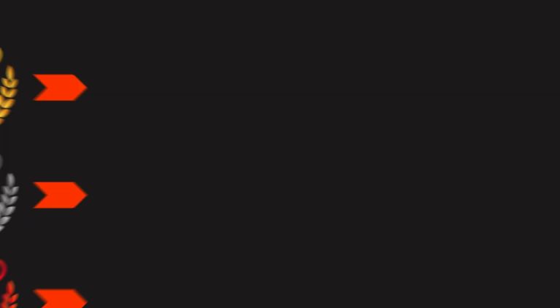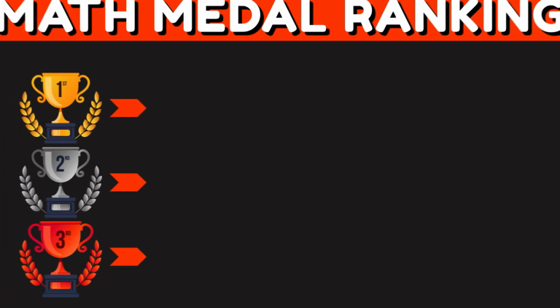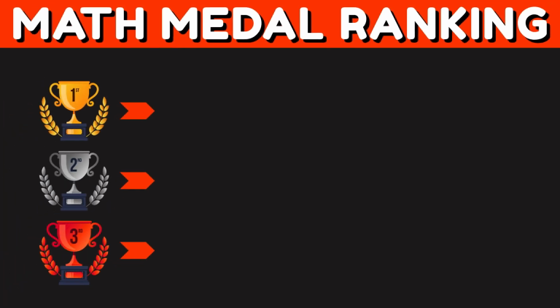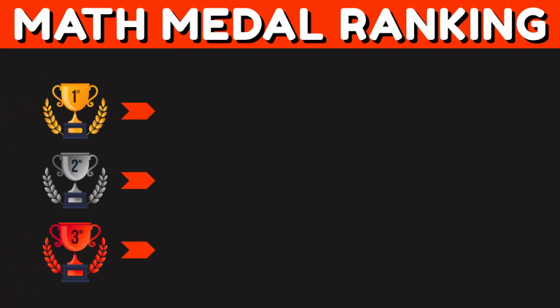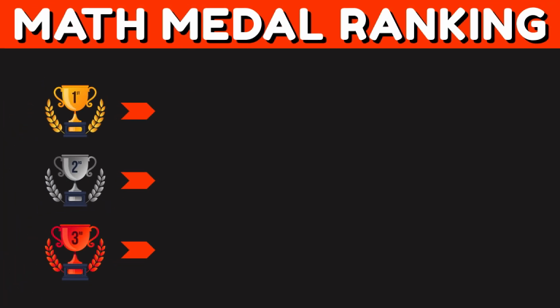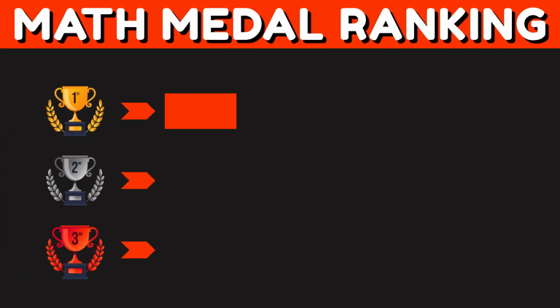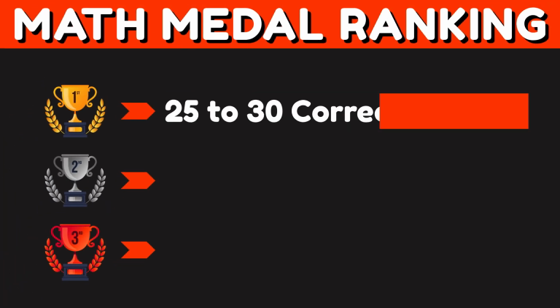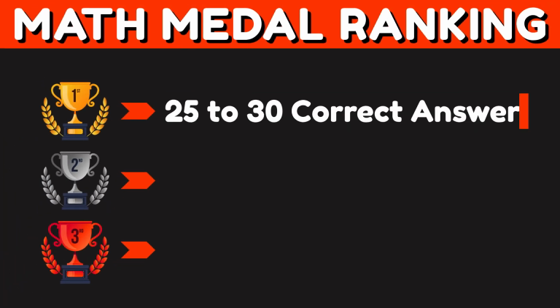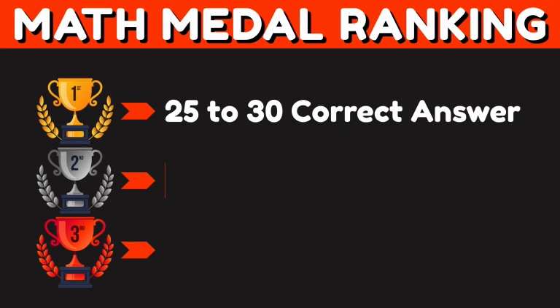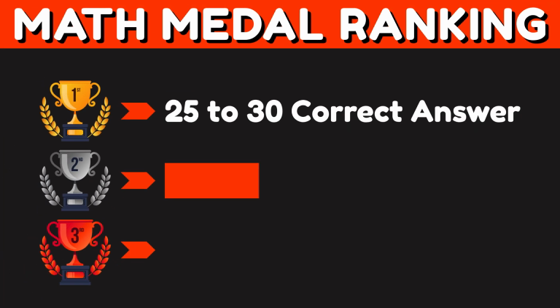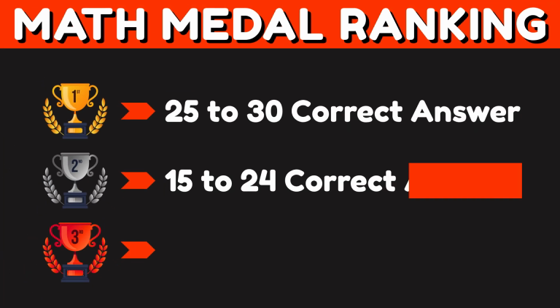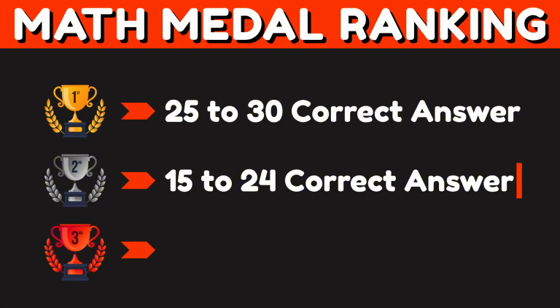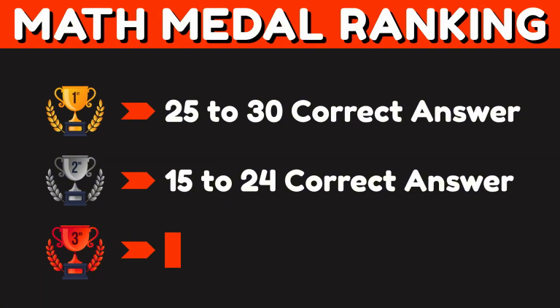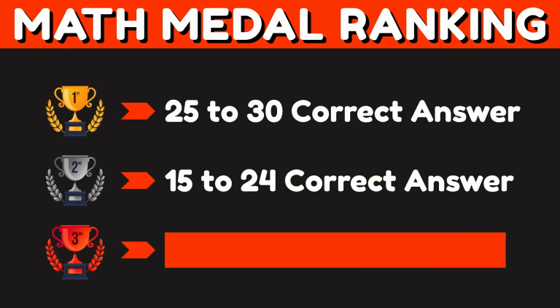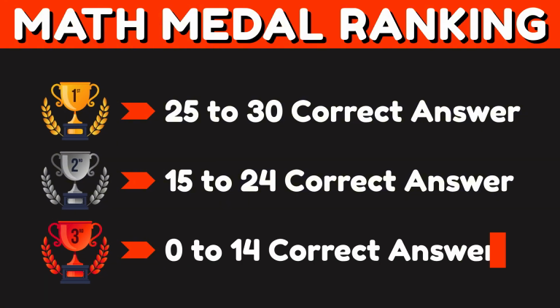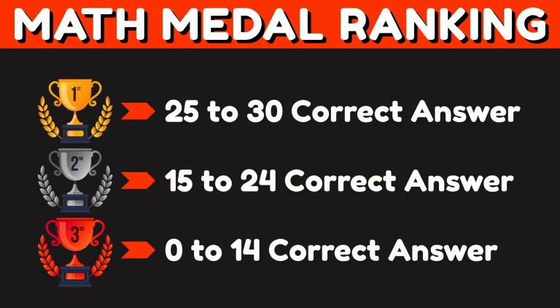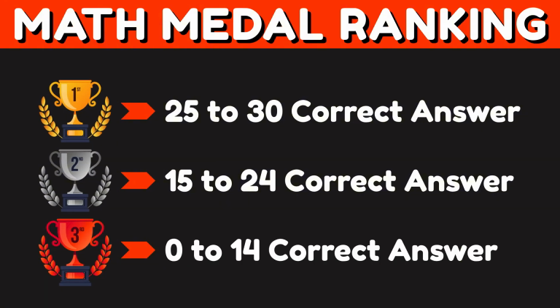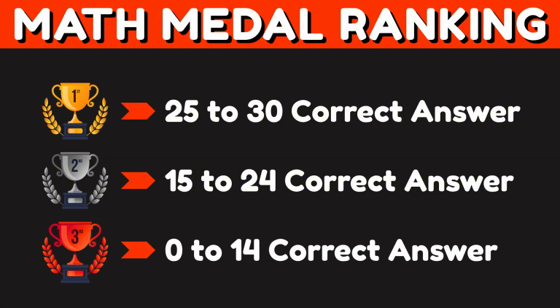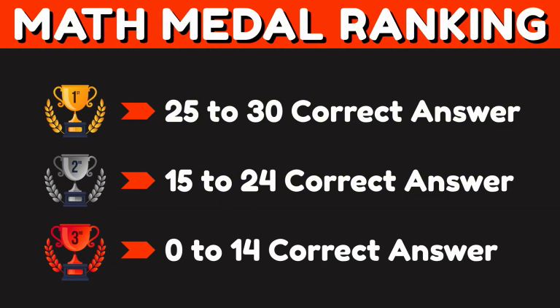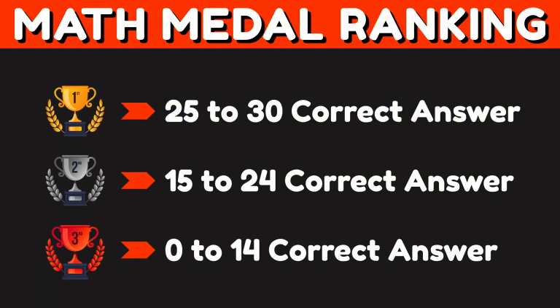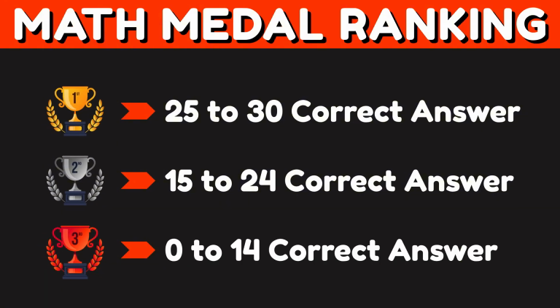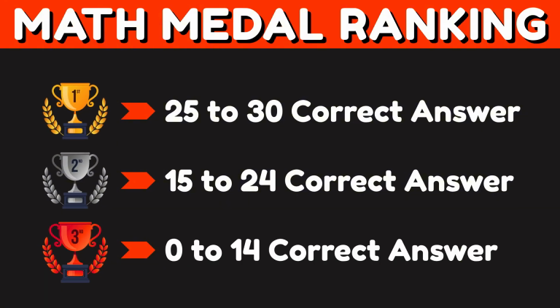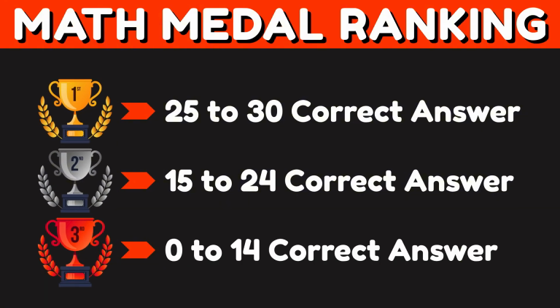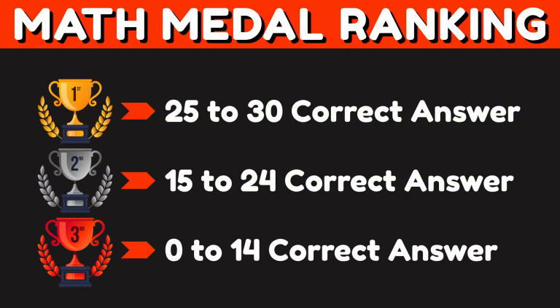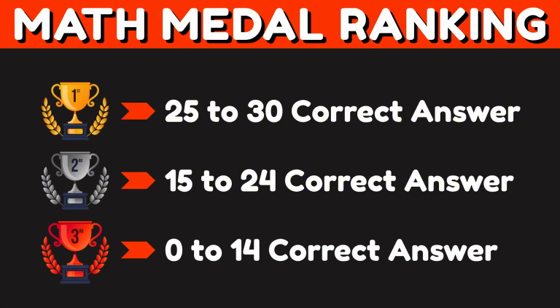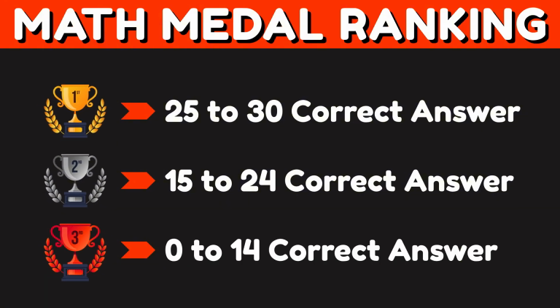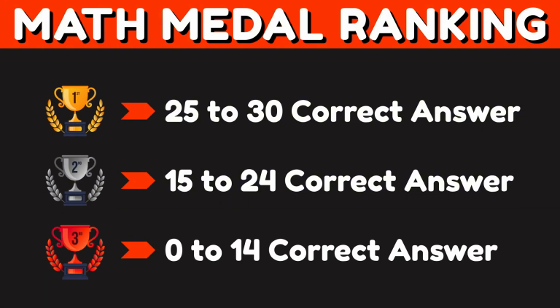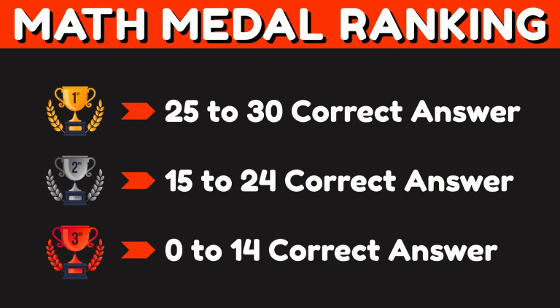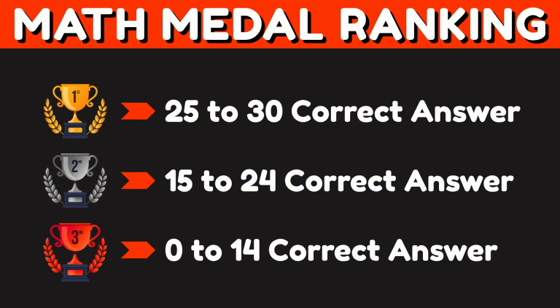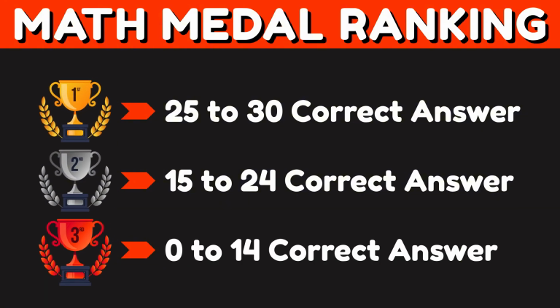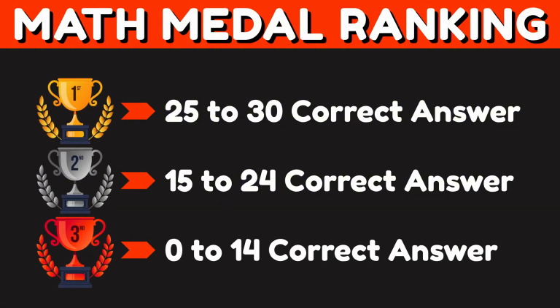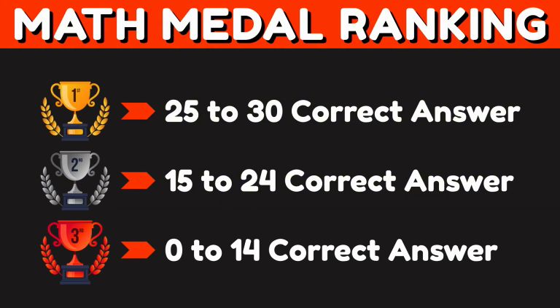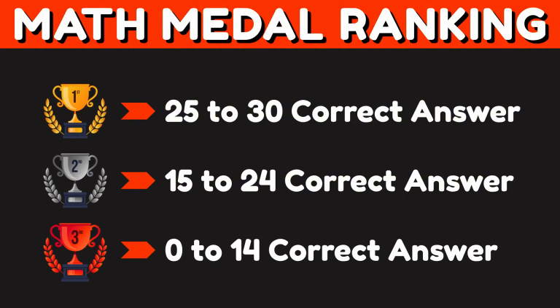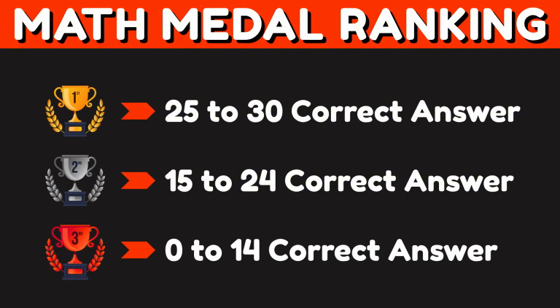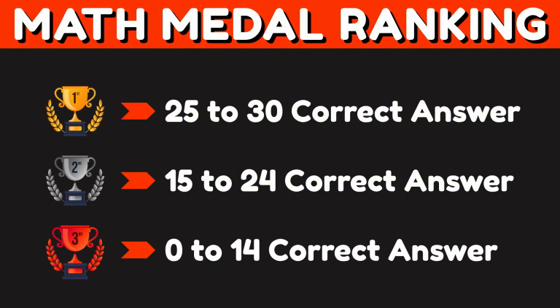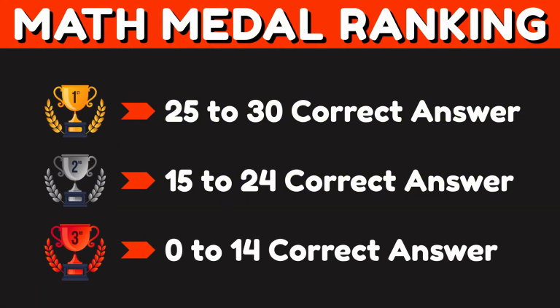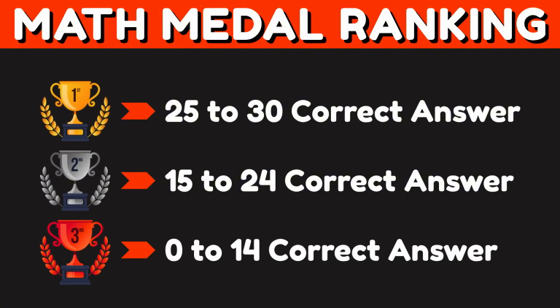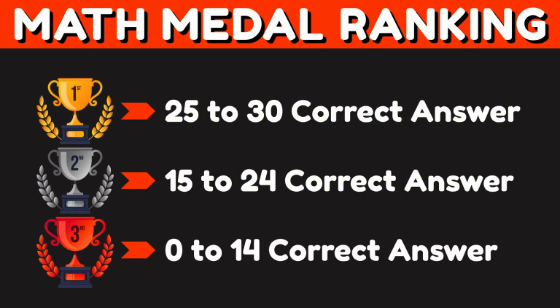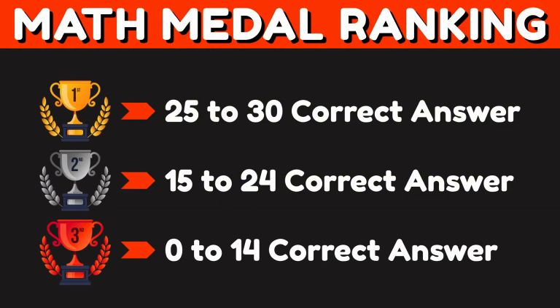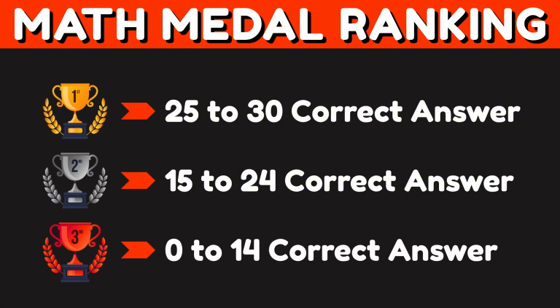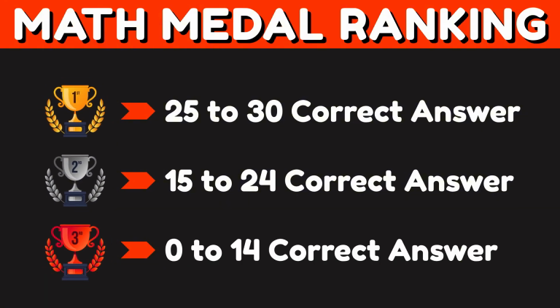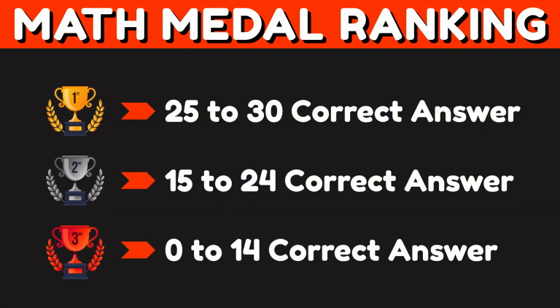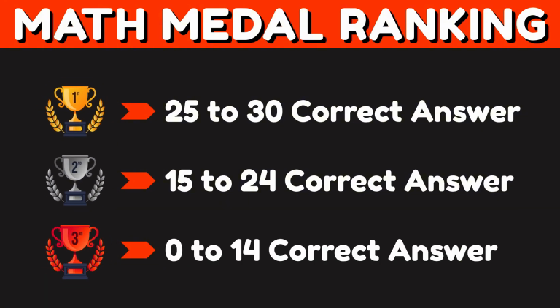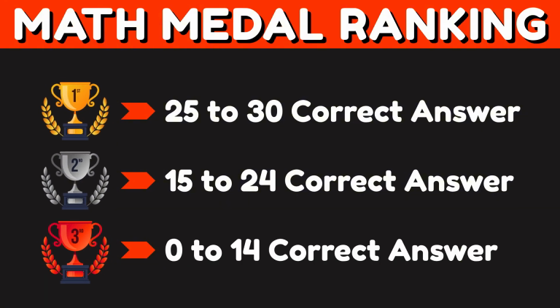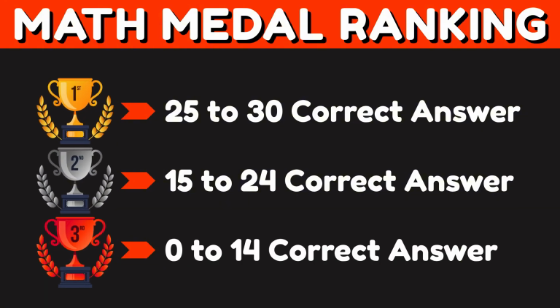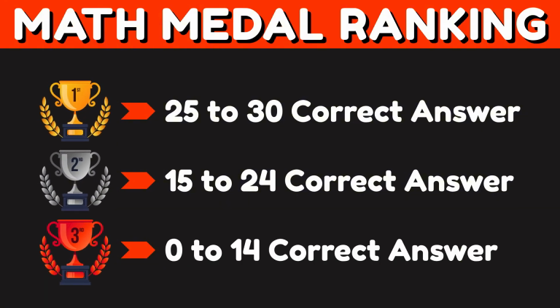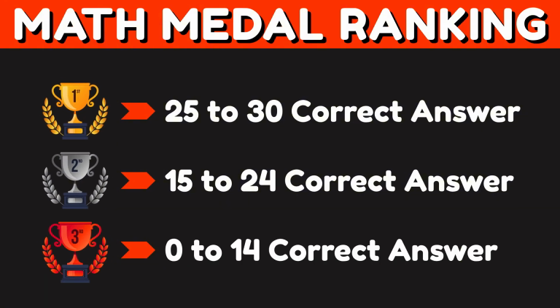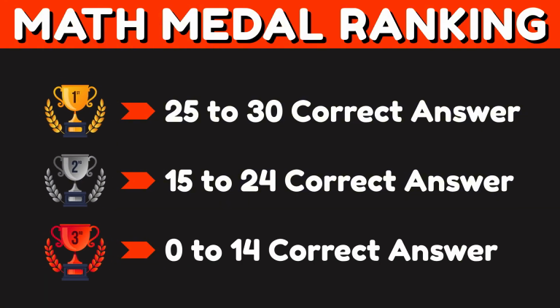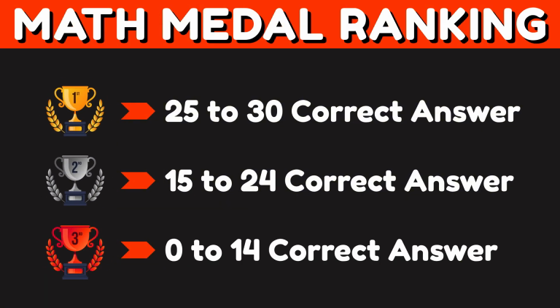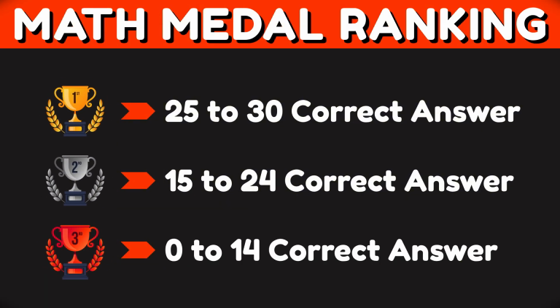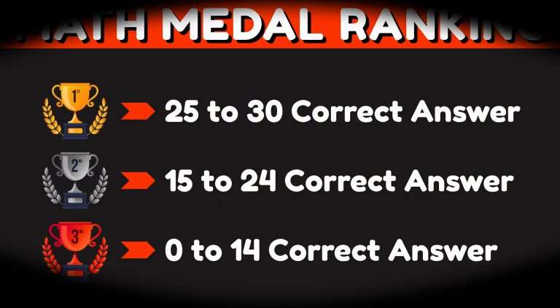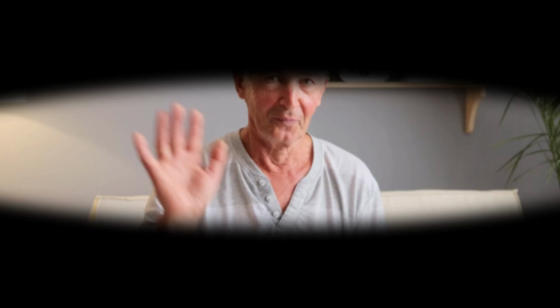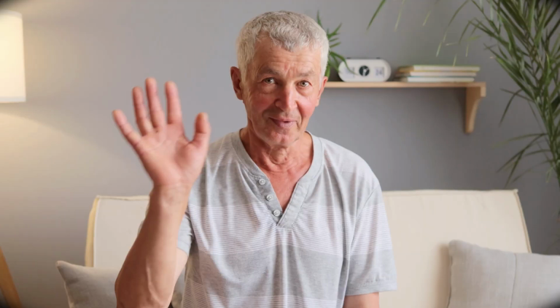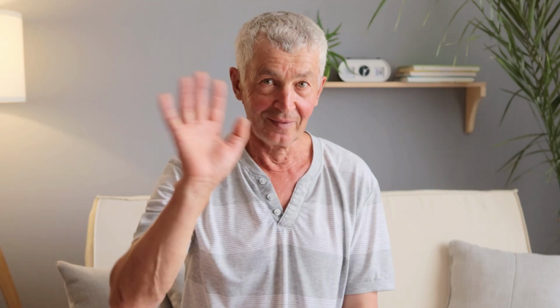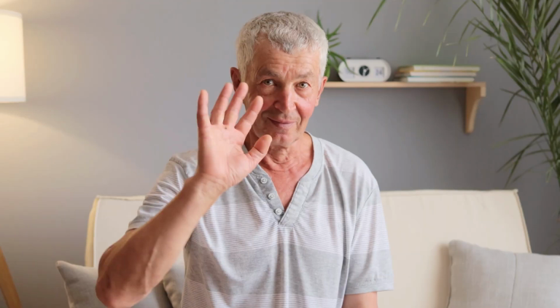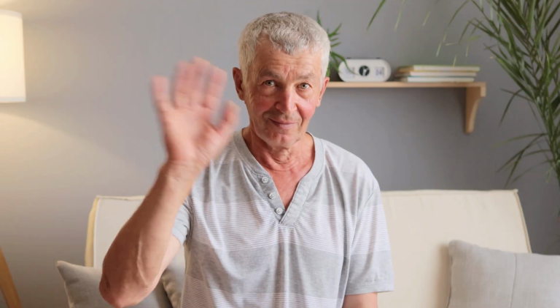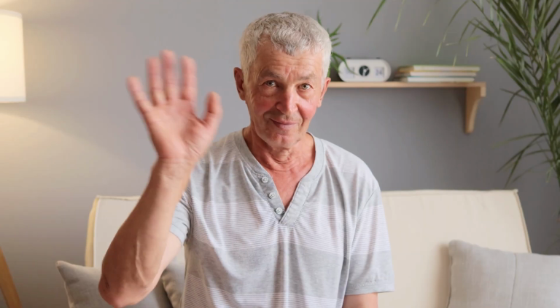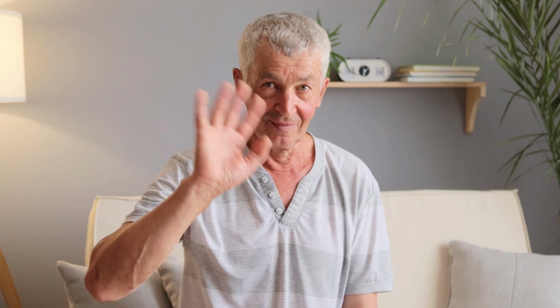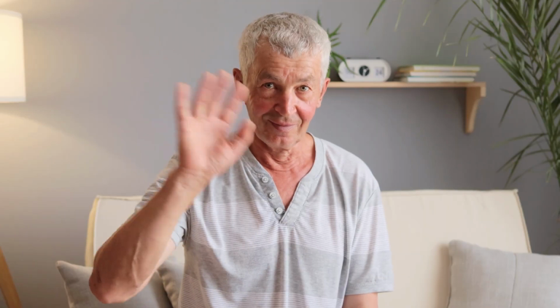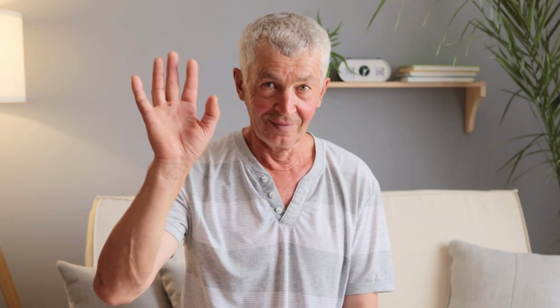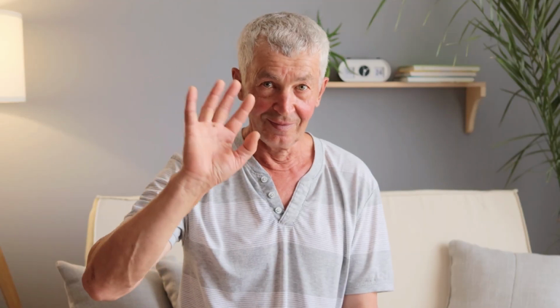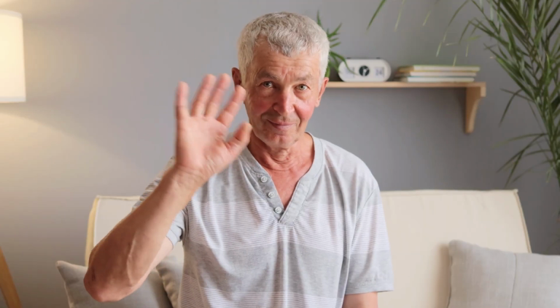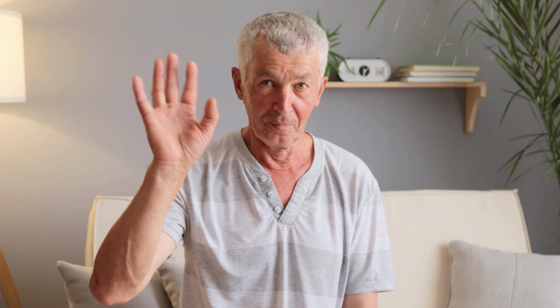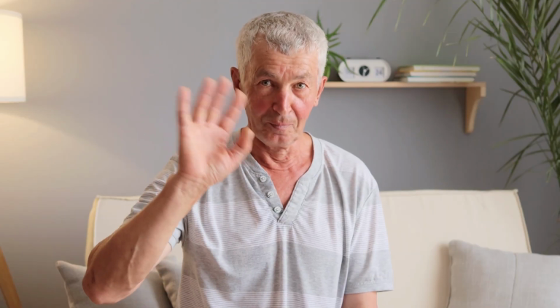Now it's time to check your score. Don't forget to tell us in the comments which medal you earned. See you in the next challenge.